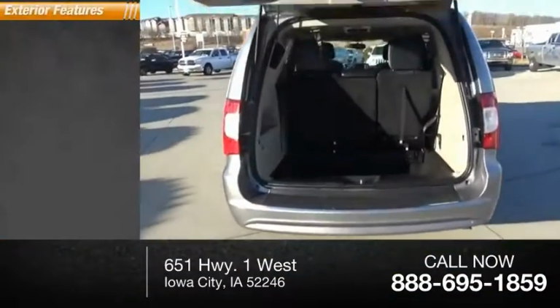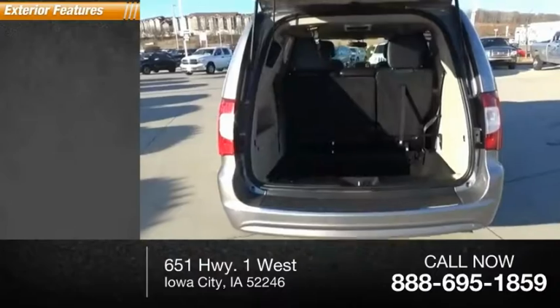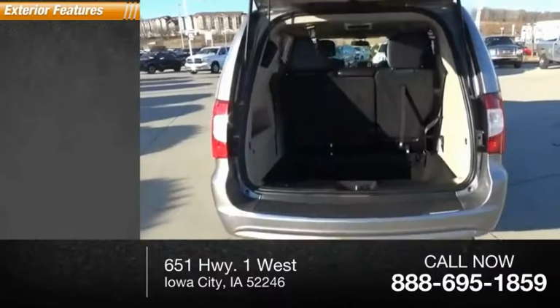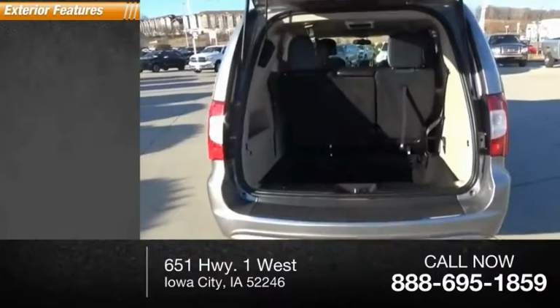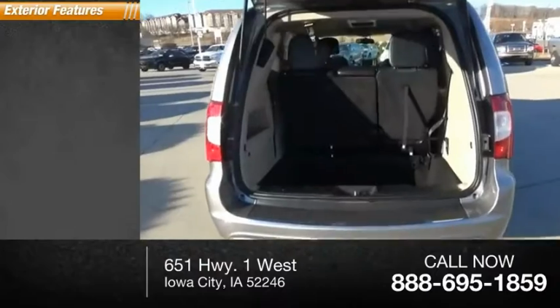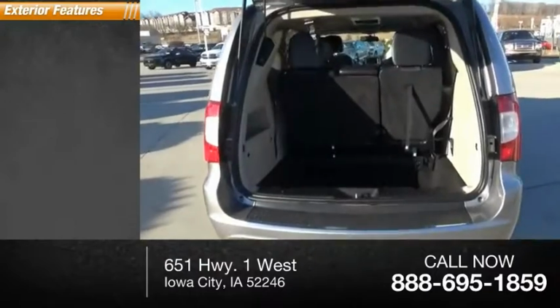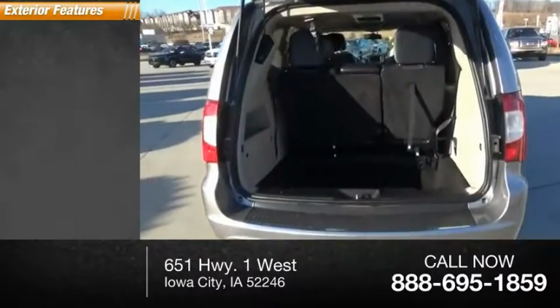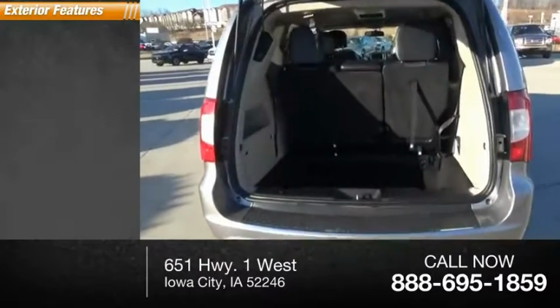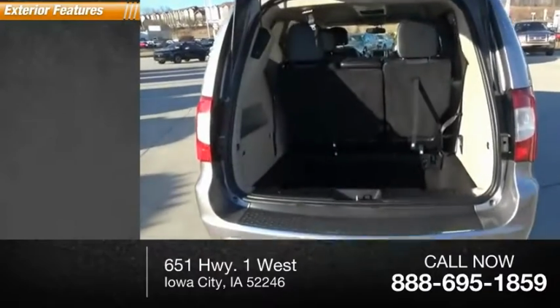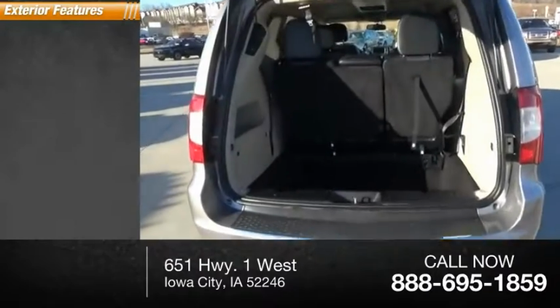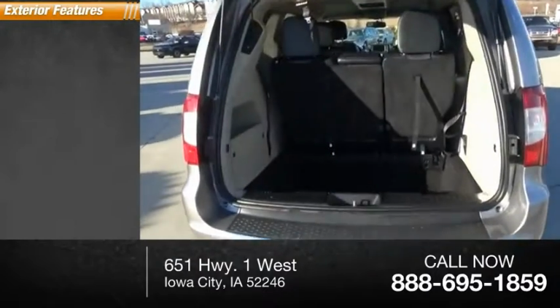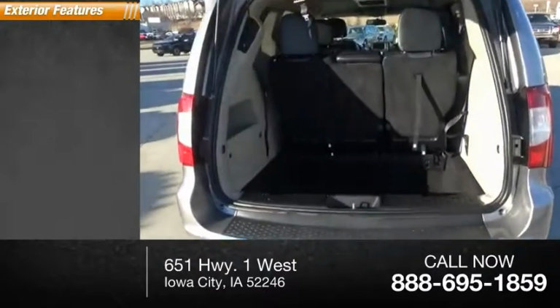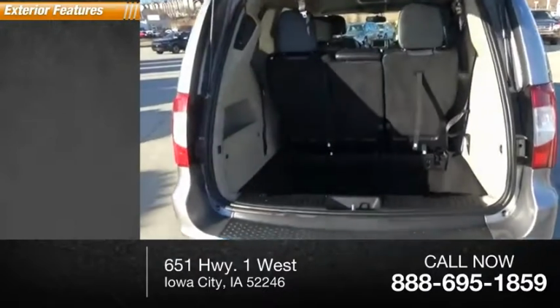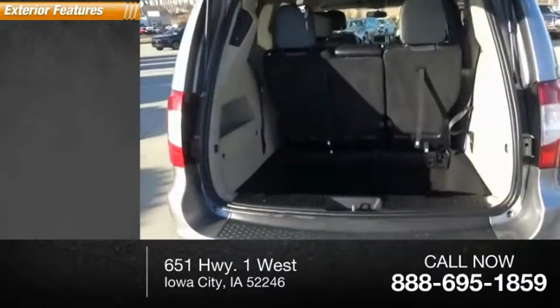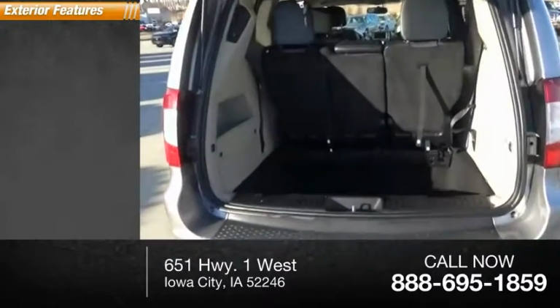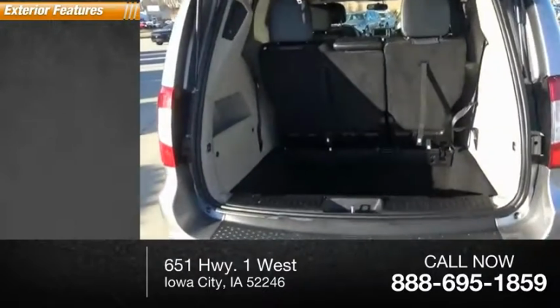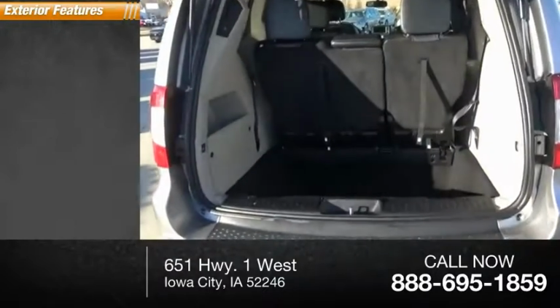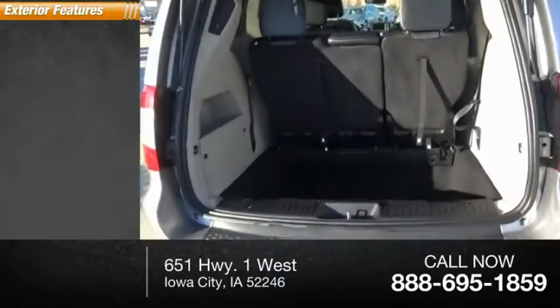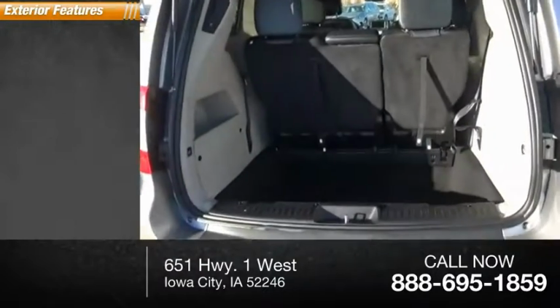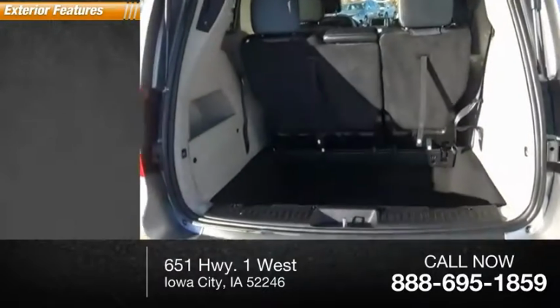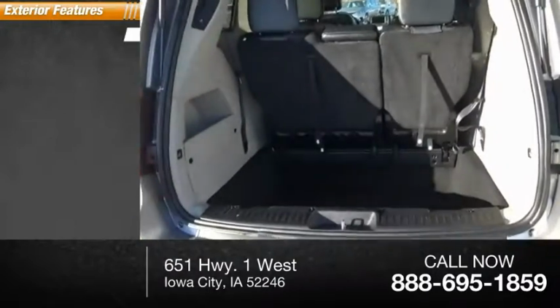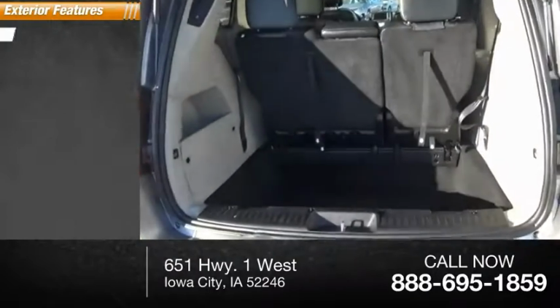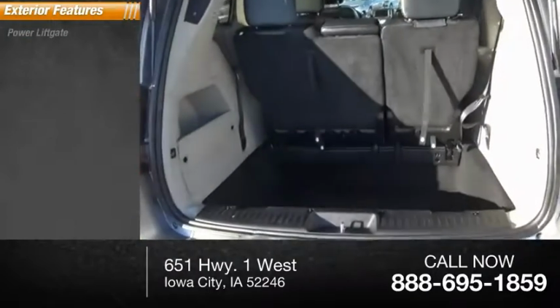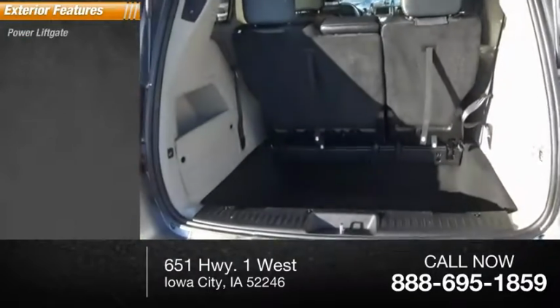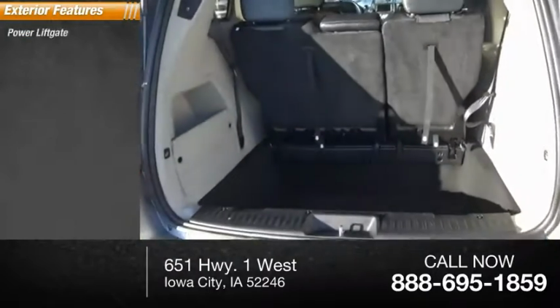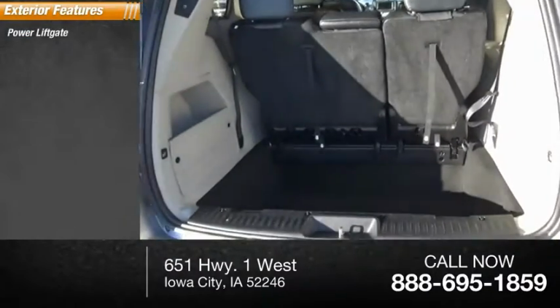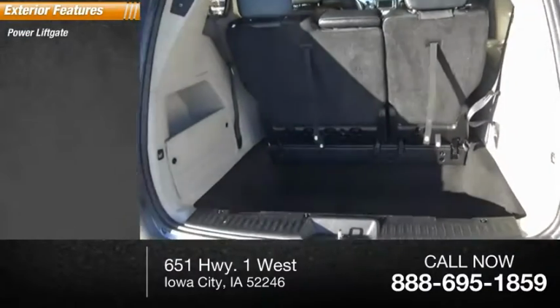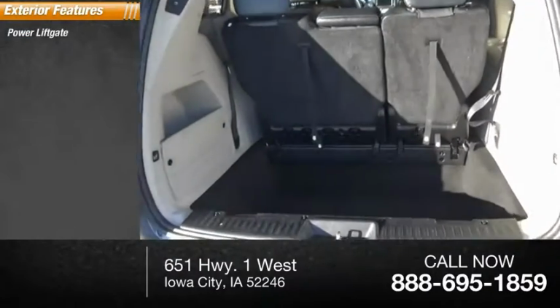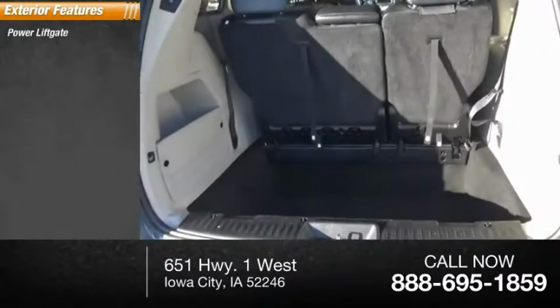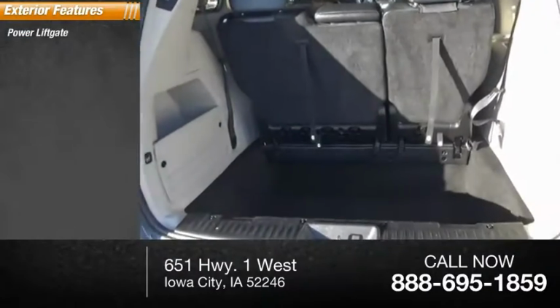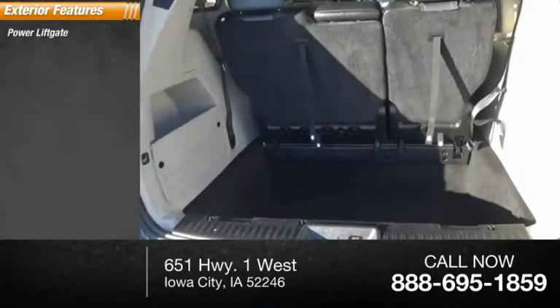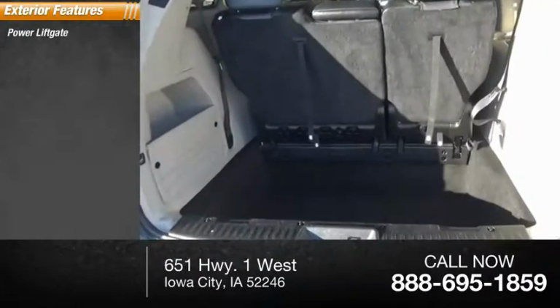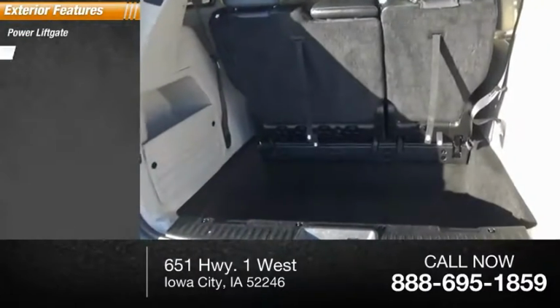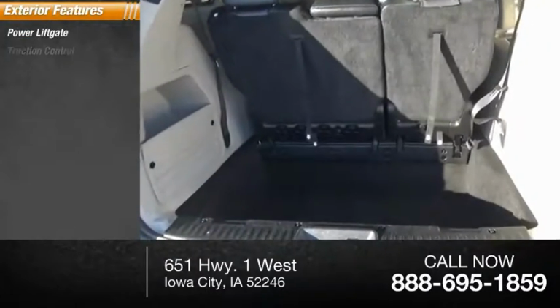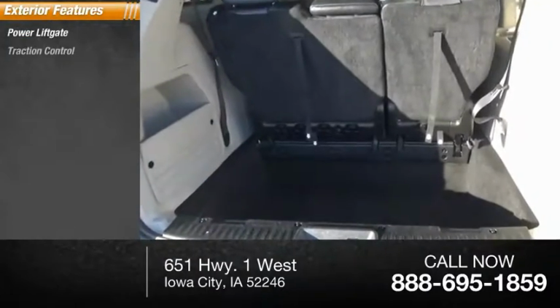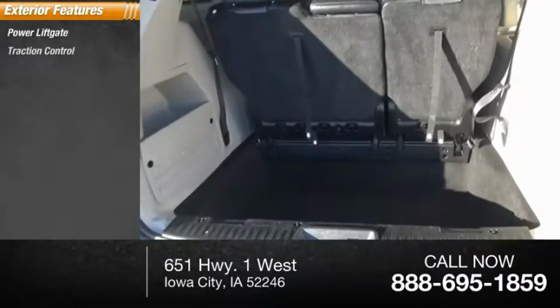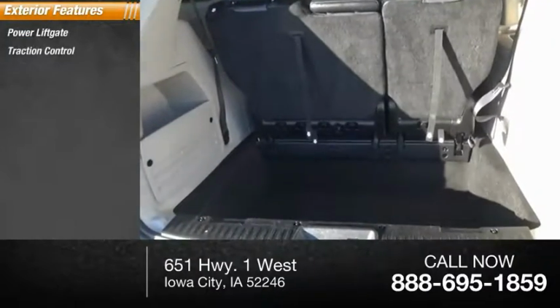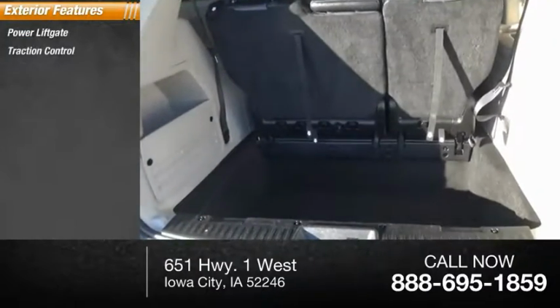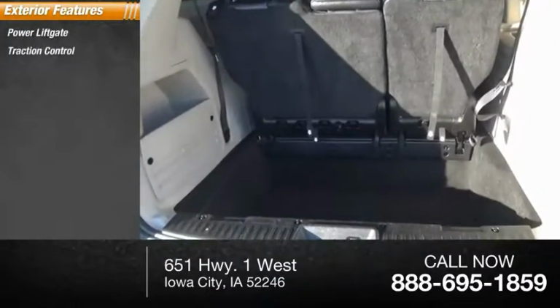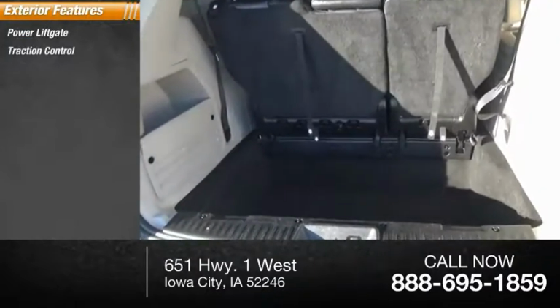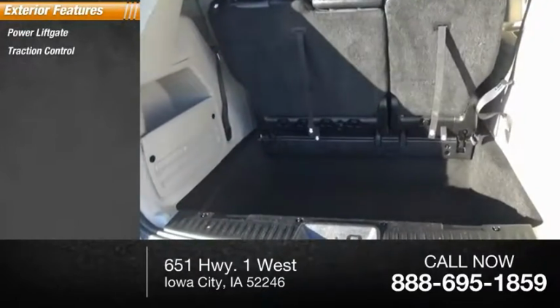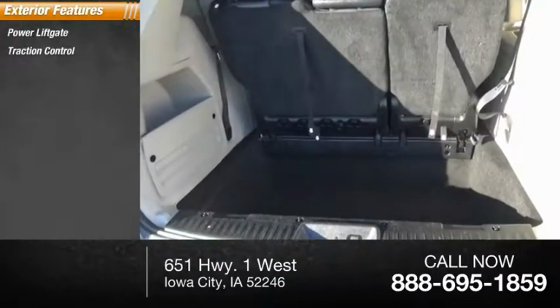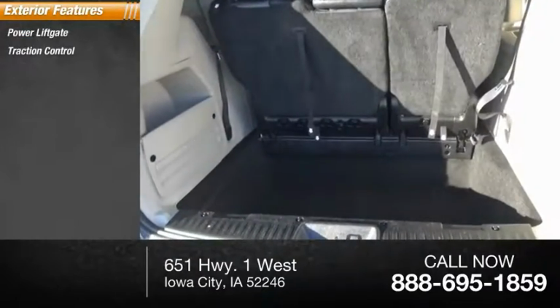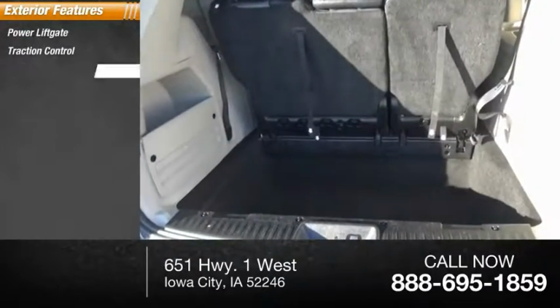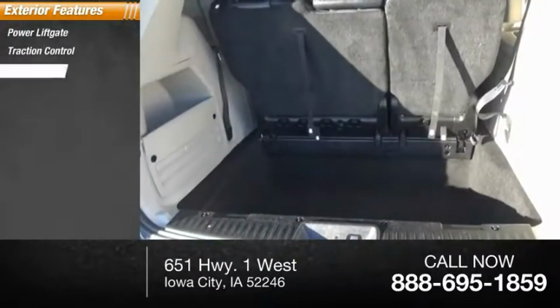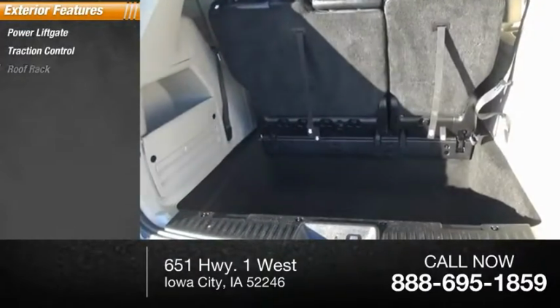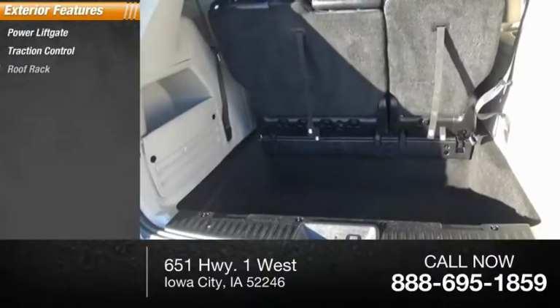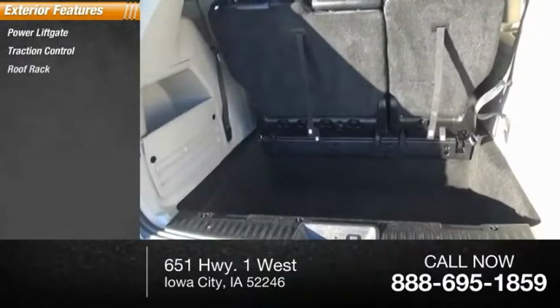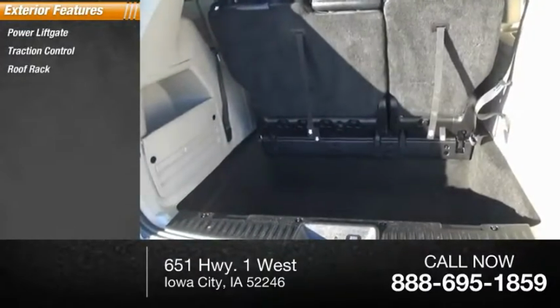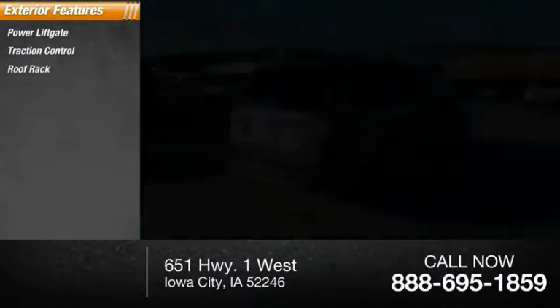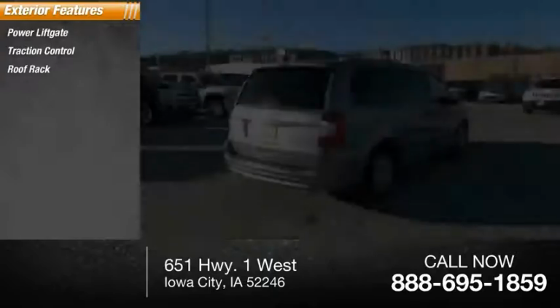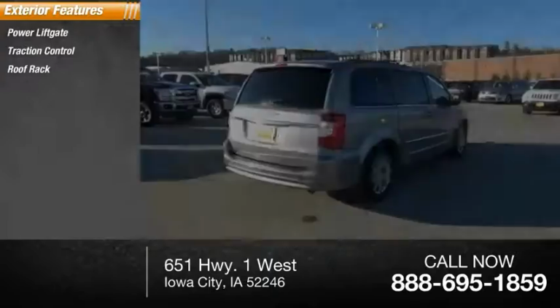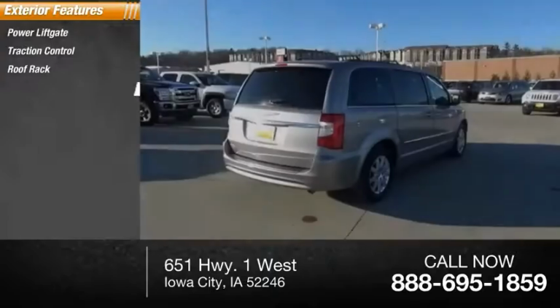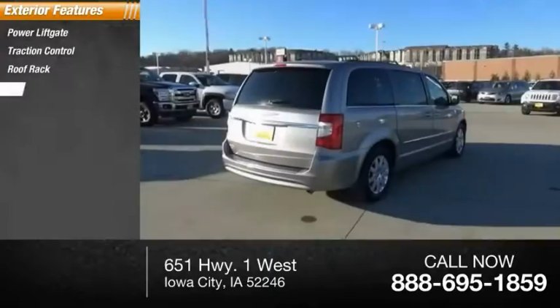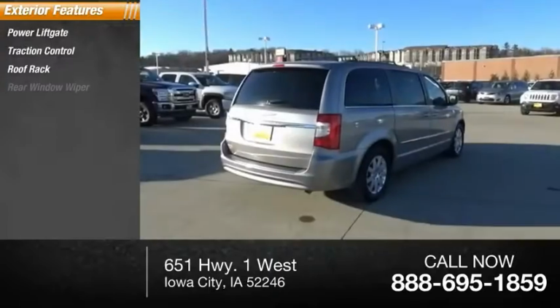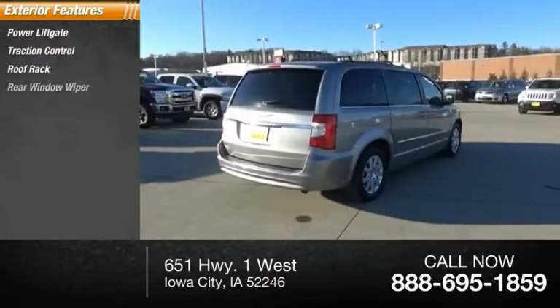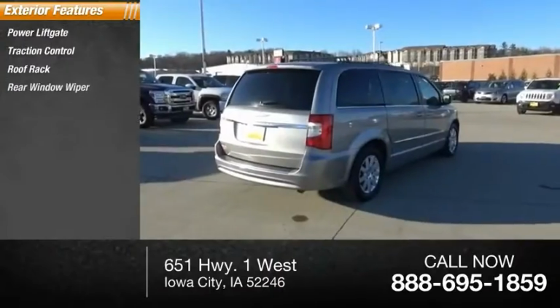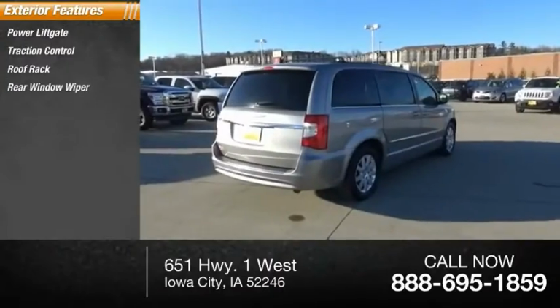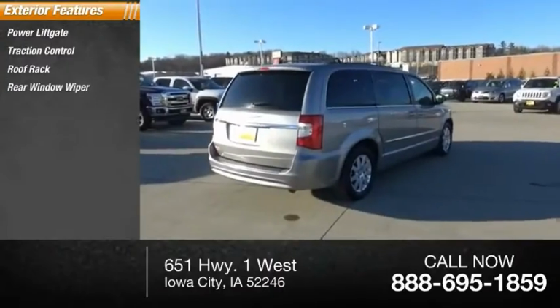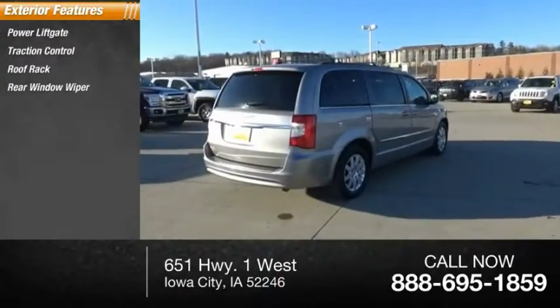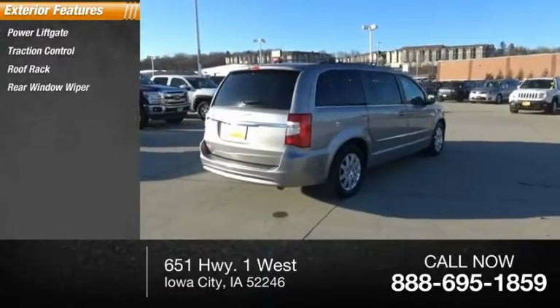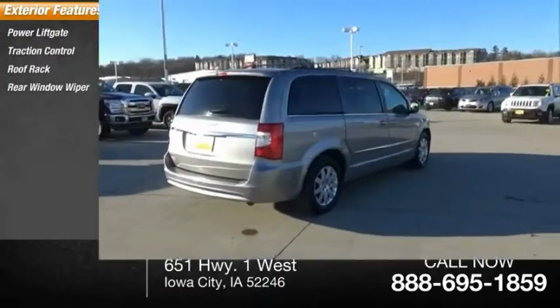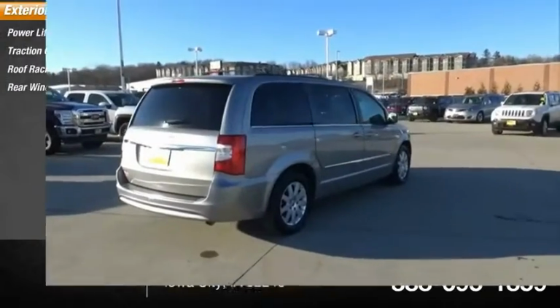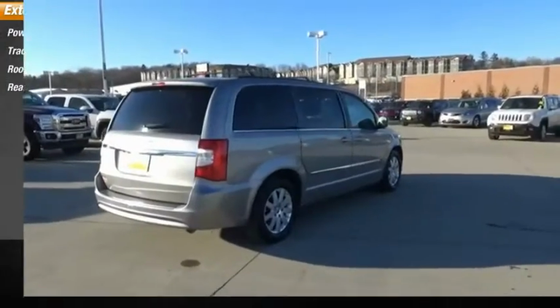Here are some of this vehicle's great options: power lift gate, traction control, roof rack, rear window wiper.